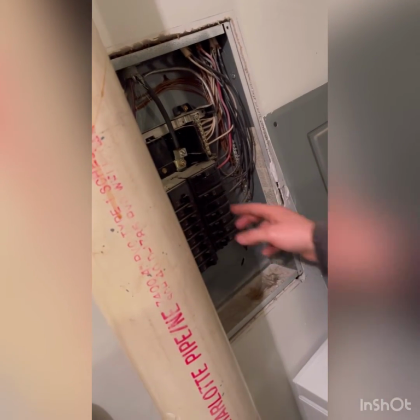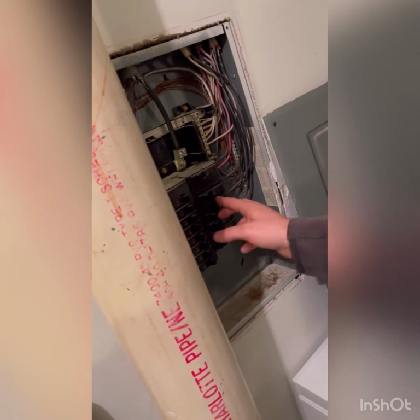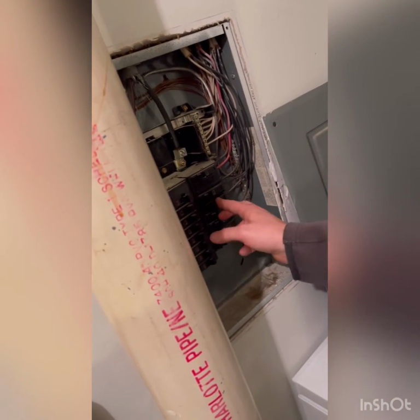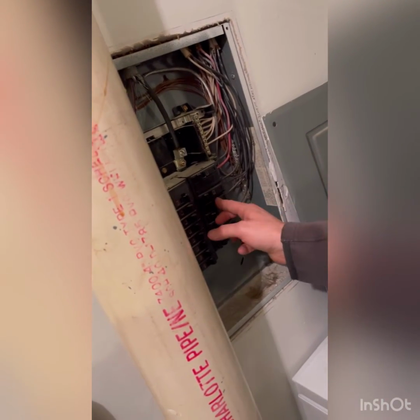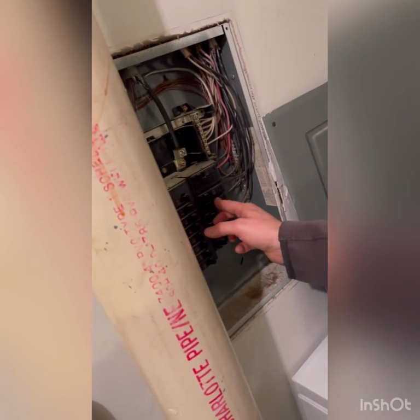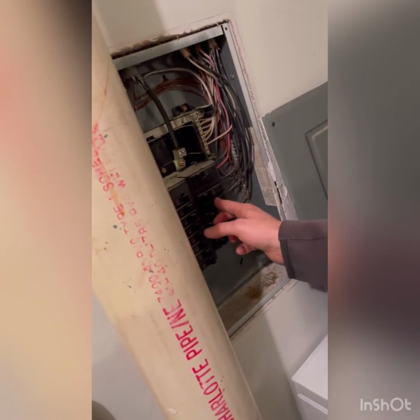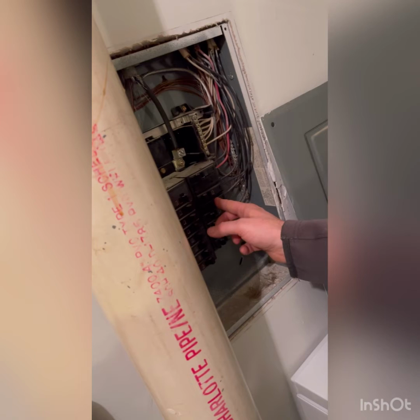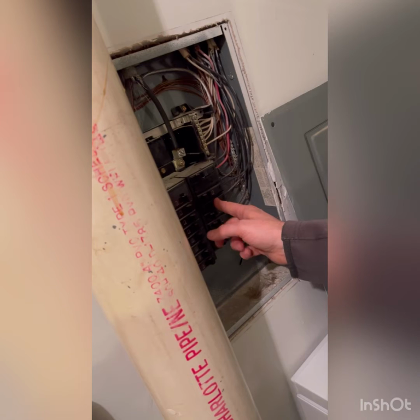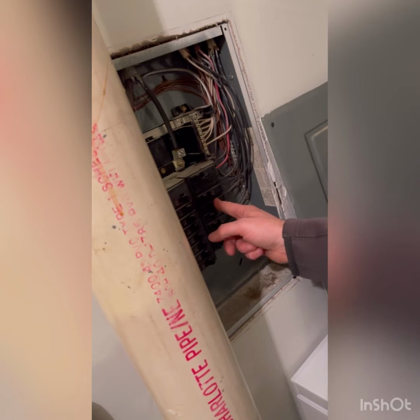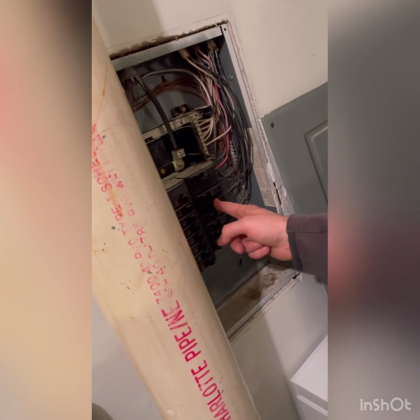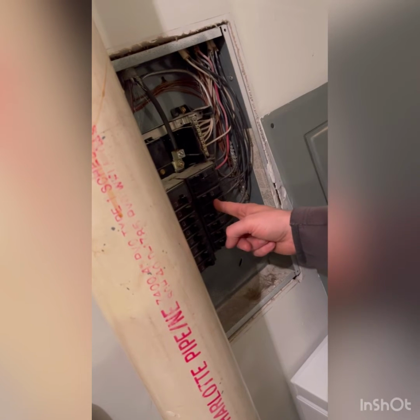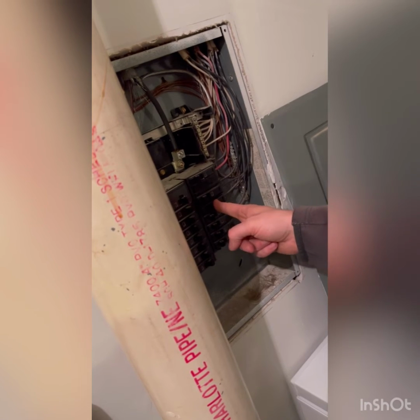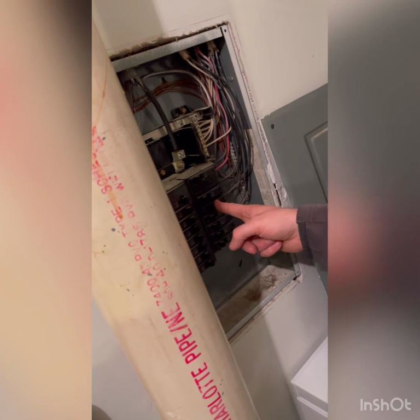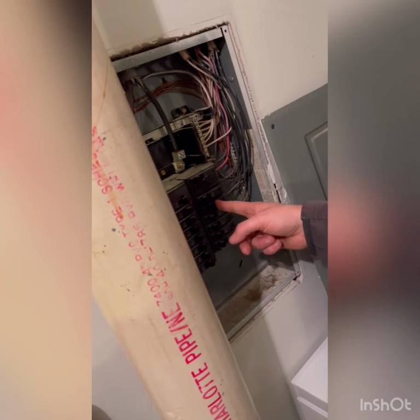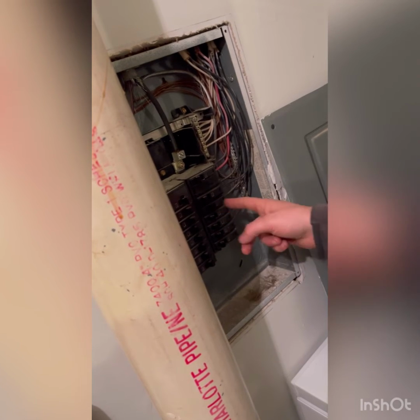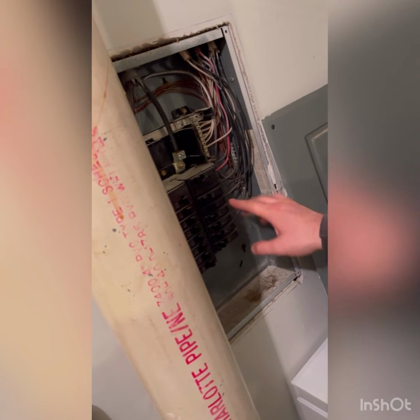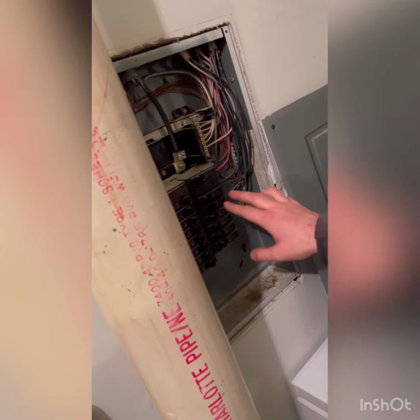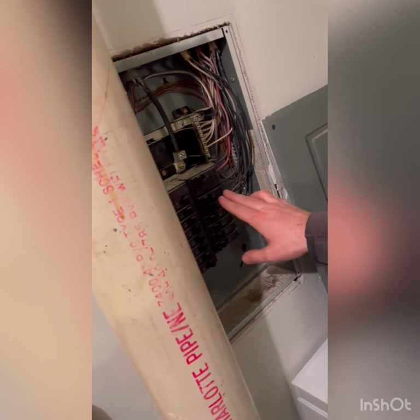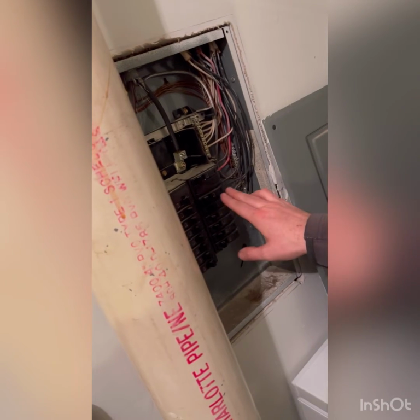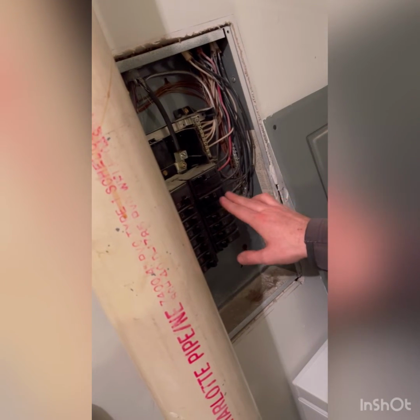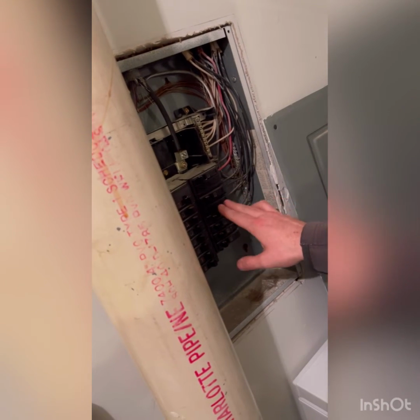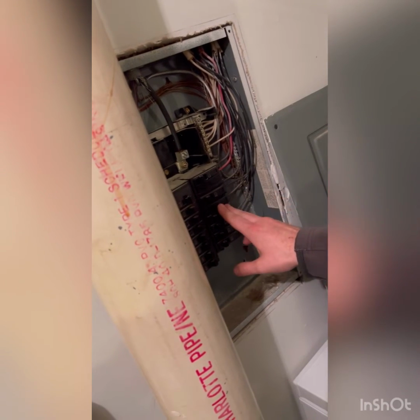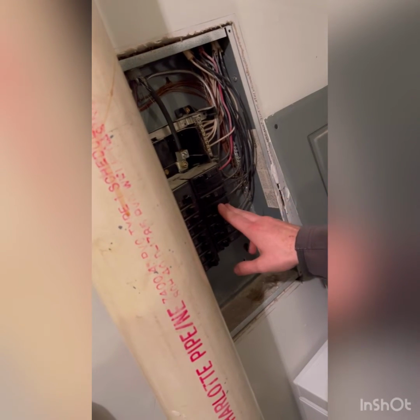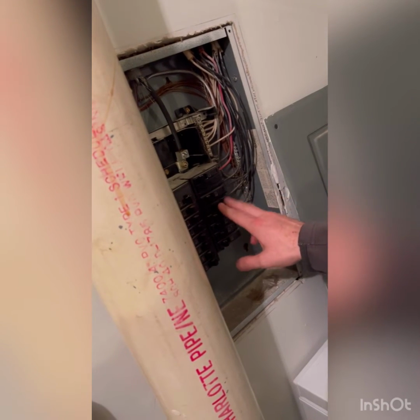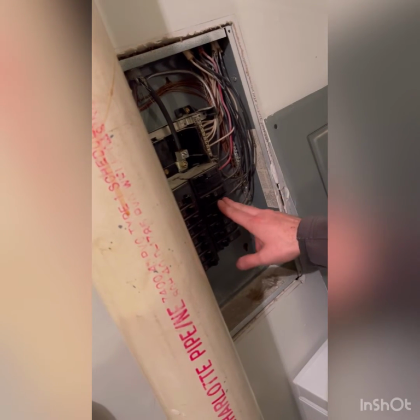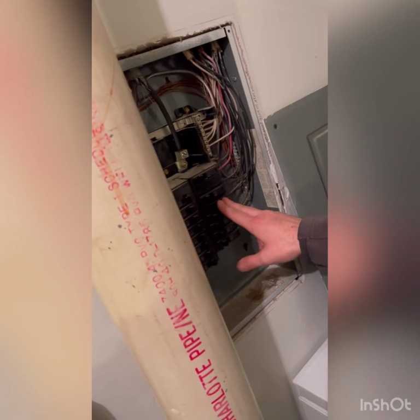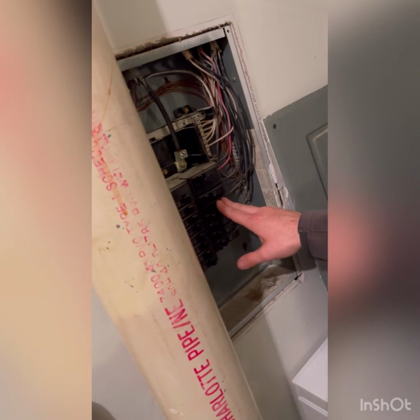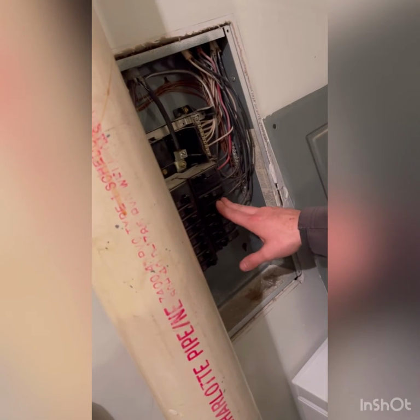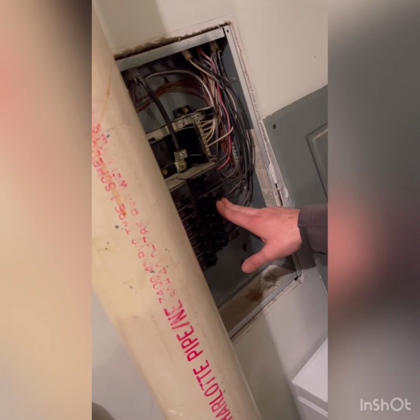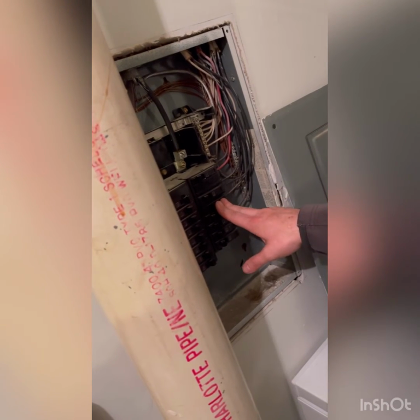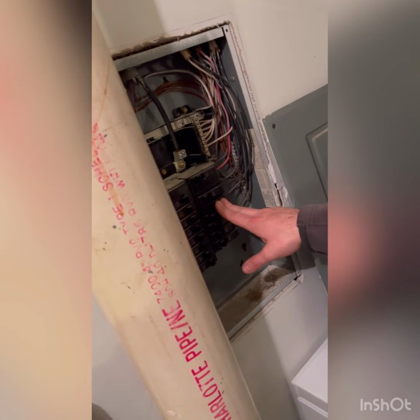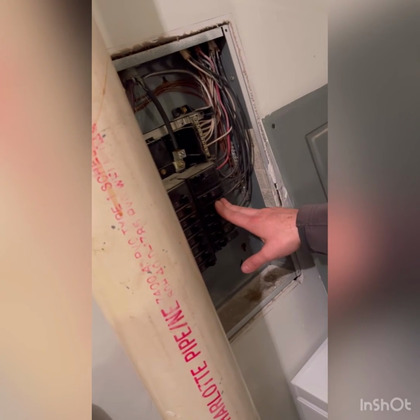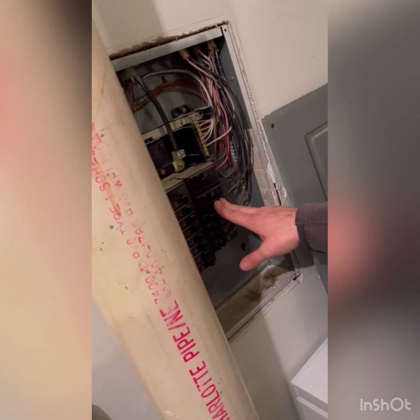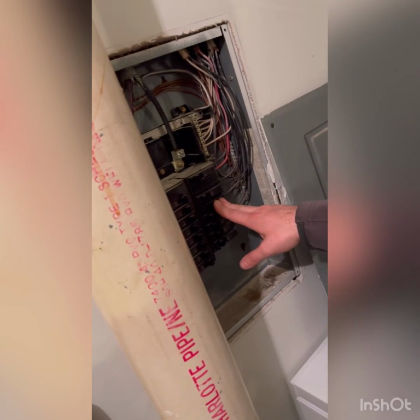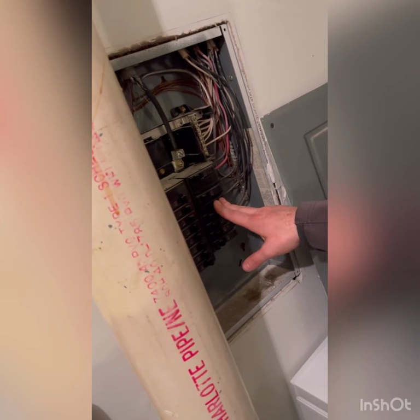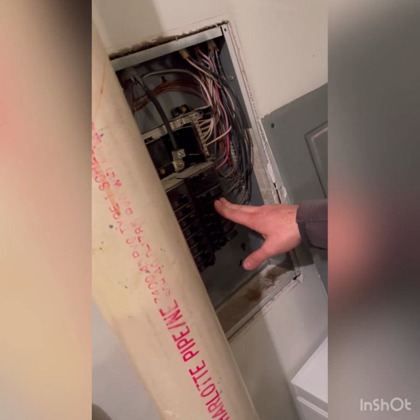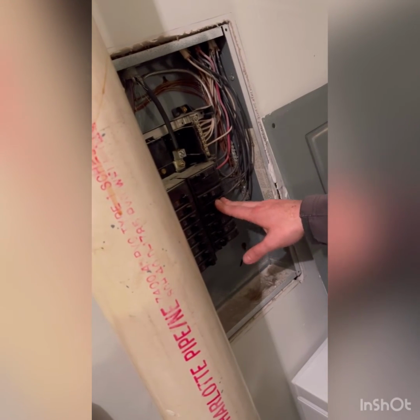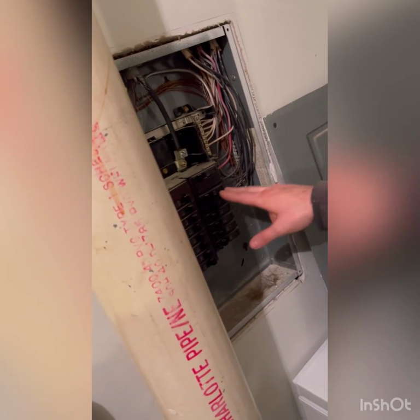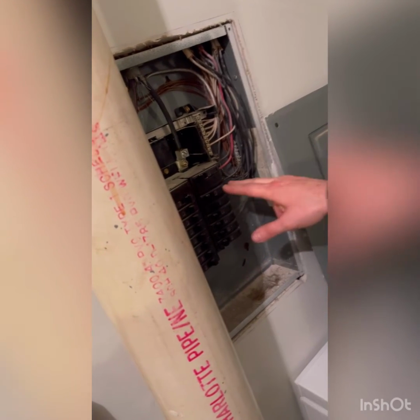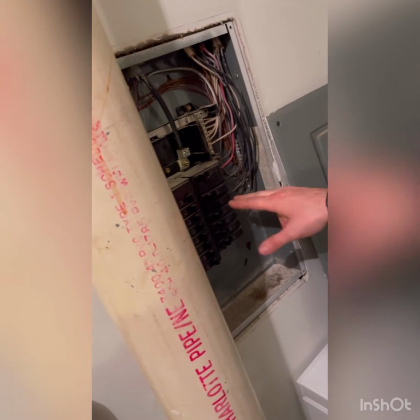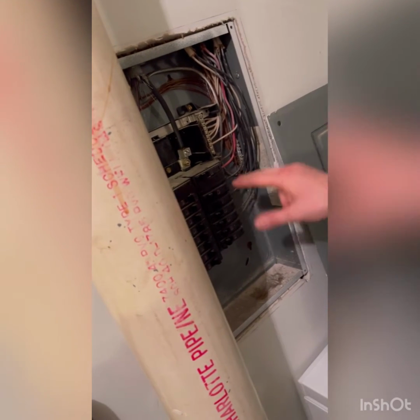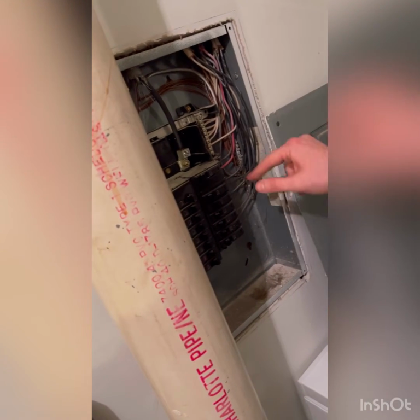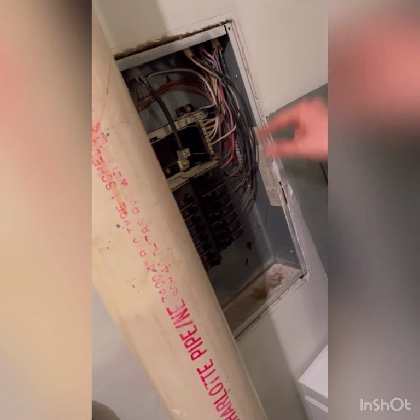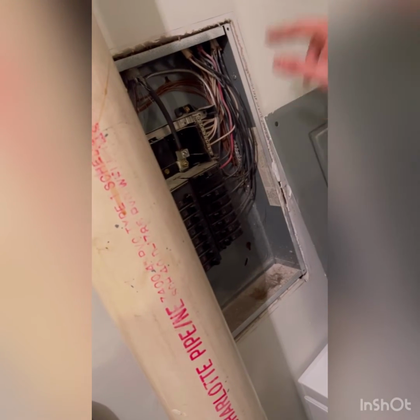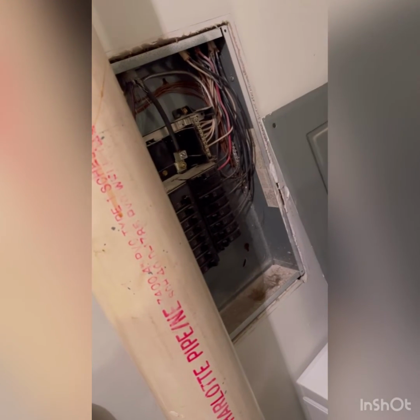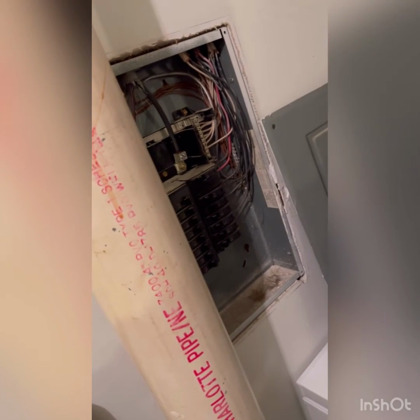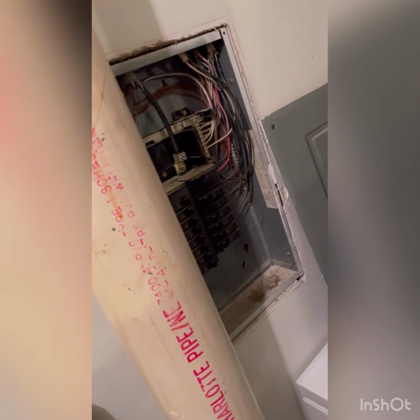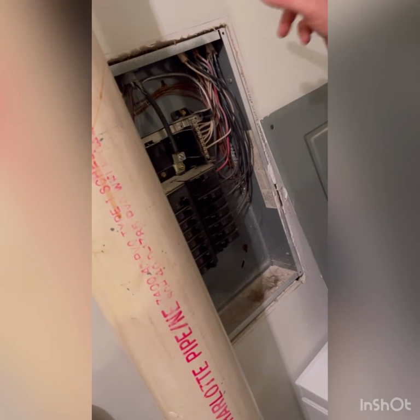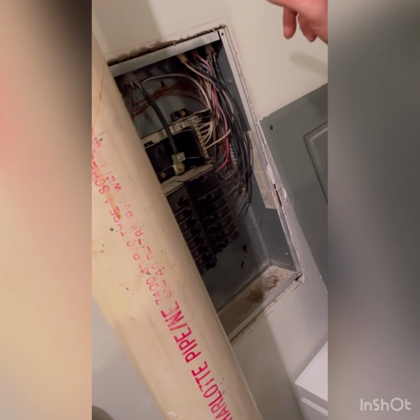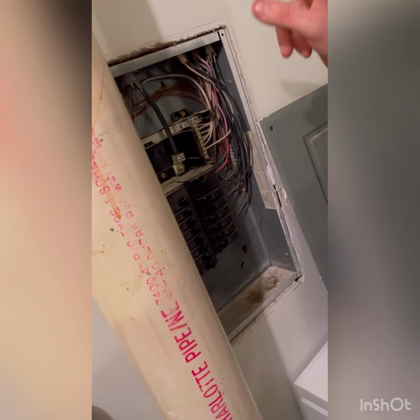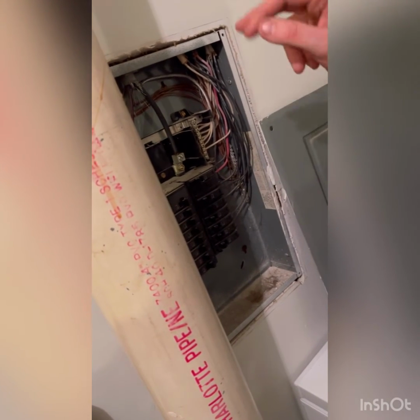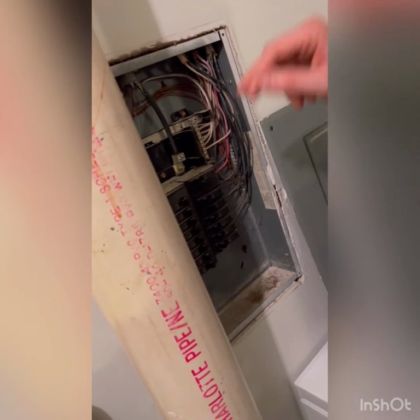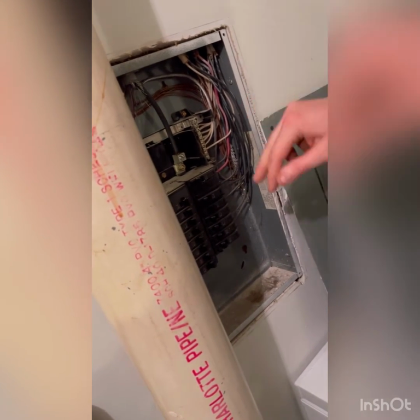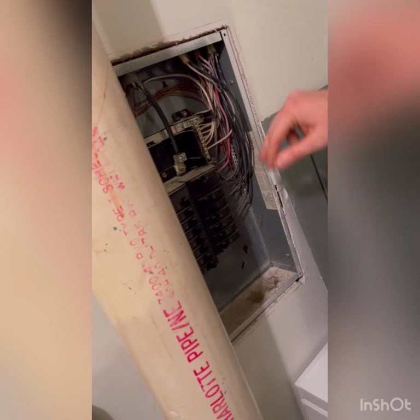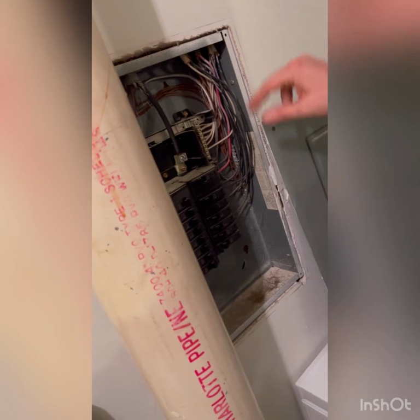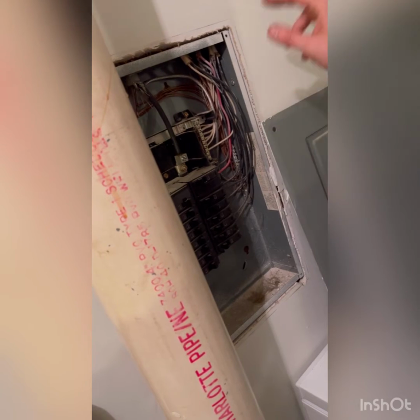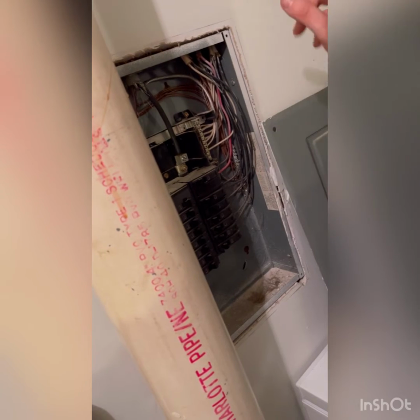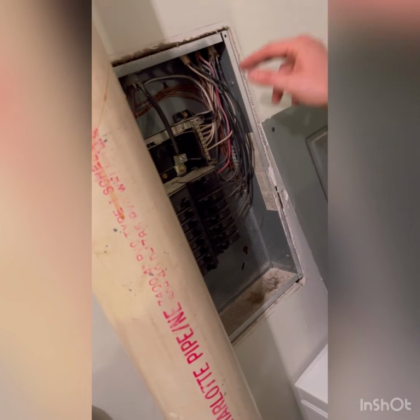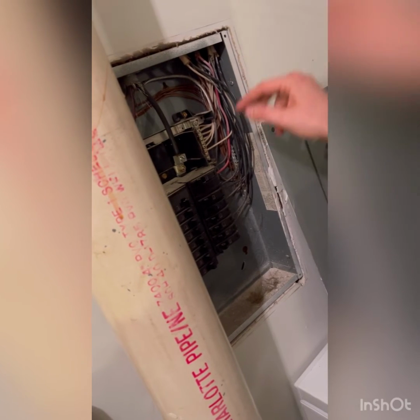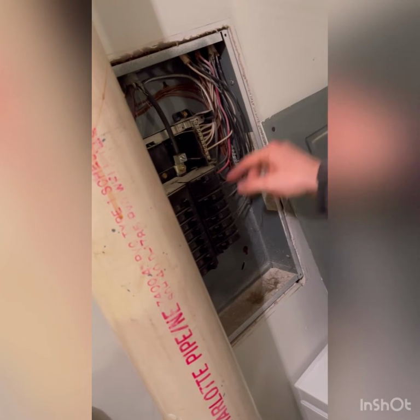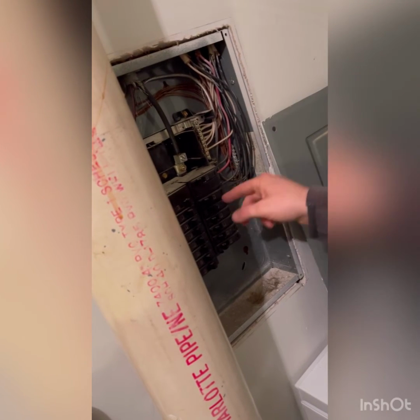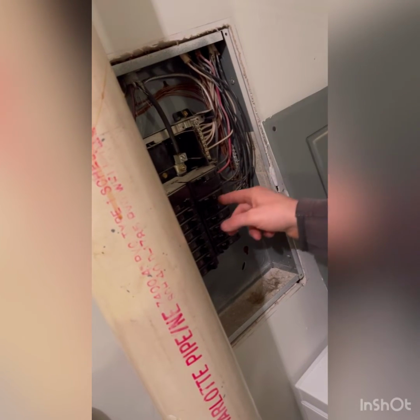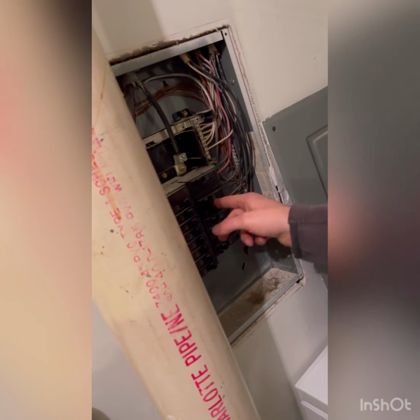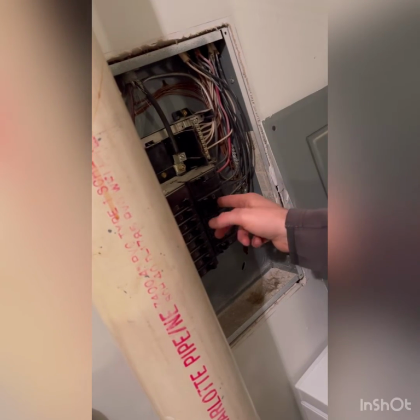Once the back side is on, we'll push onto the front. Now that it's in, we'll turn it on. If this arcs again, that means we have an issue in the circuitry down field.